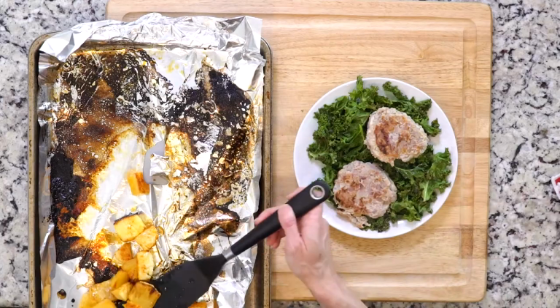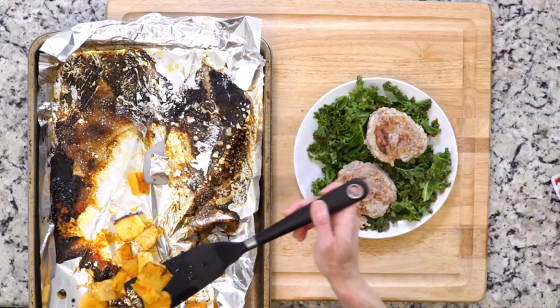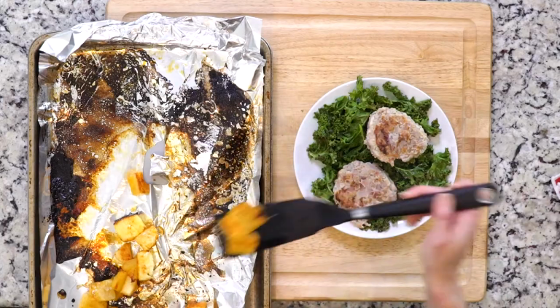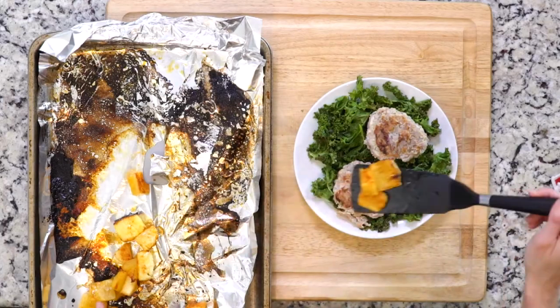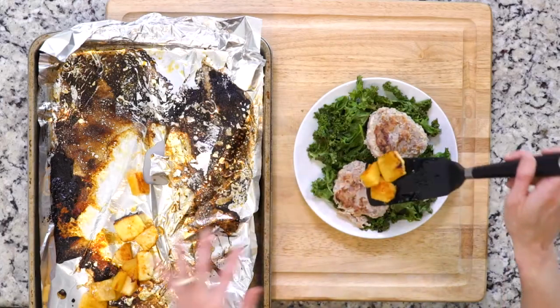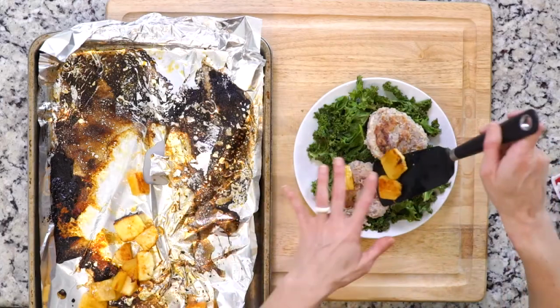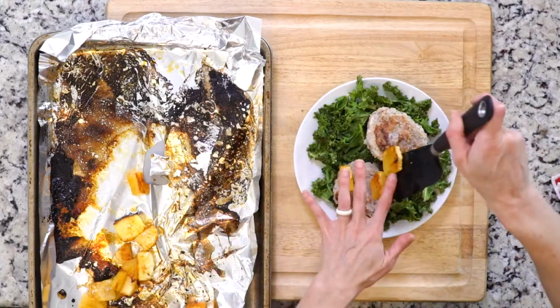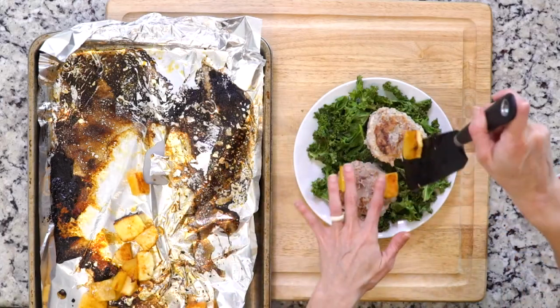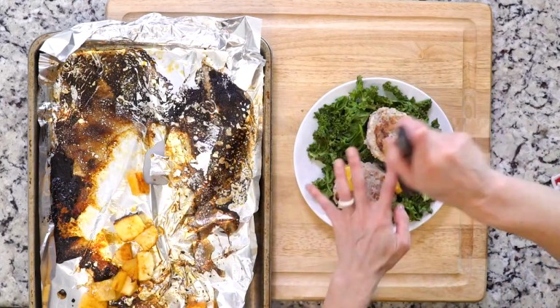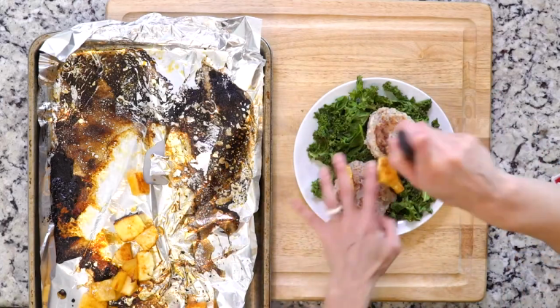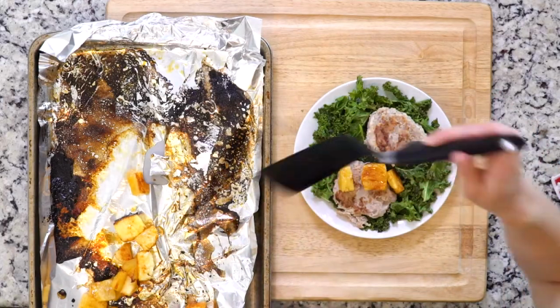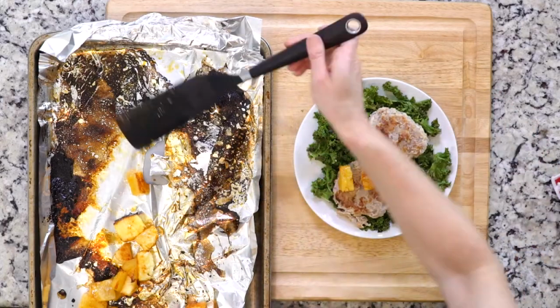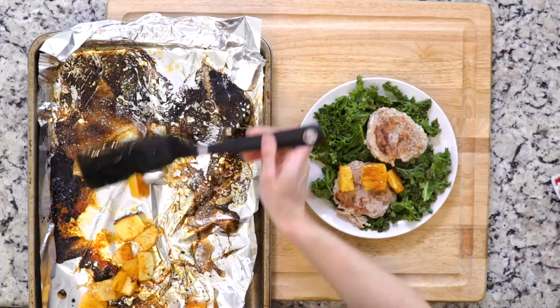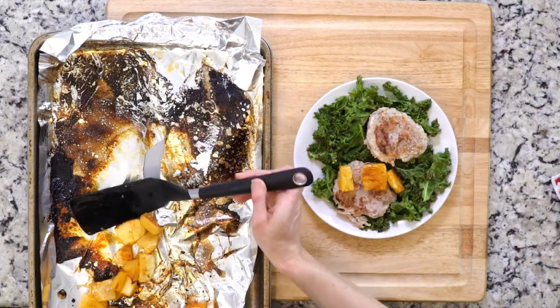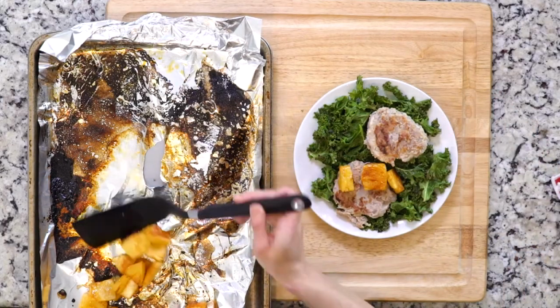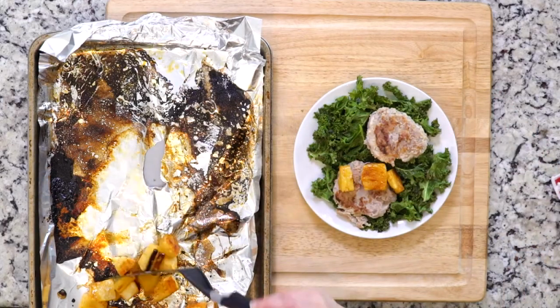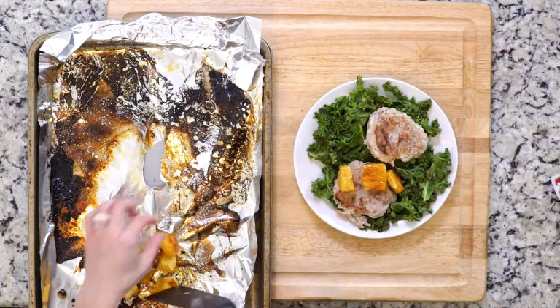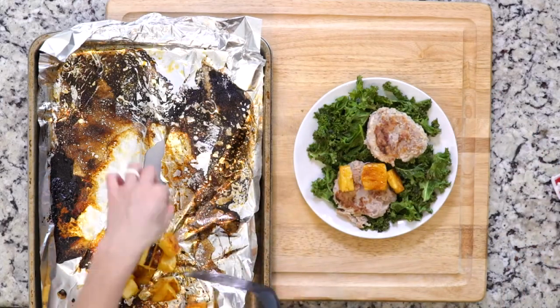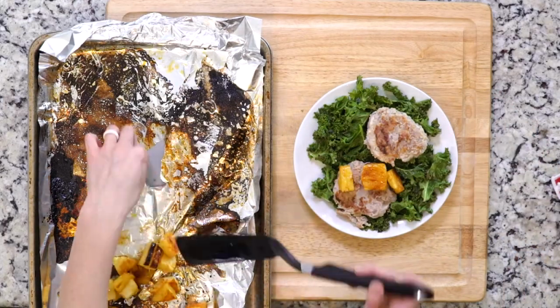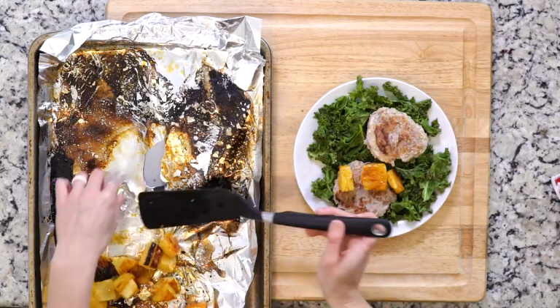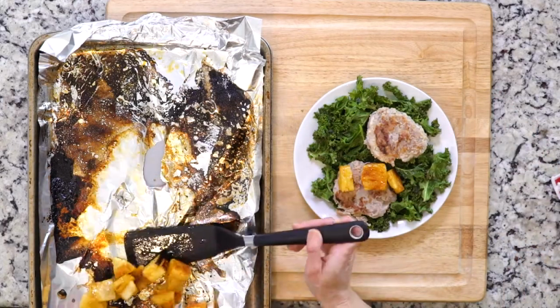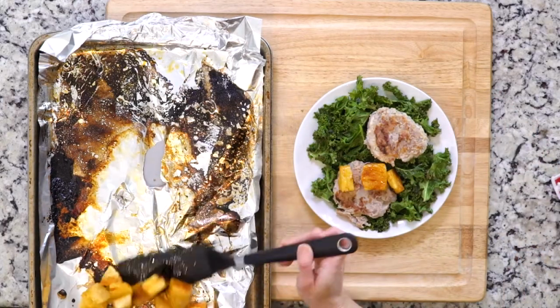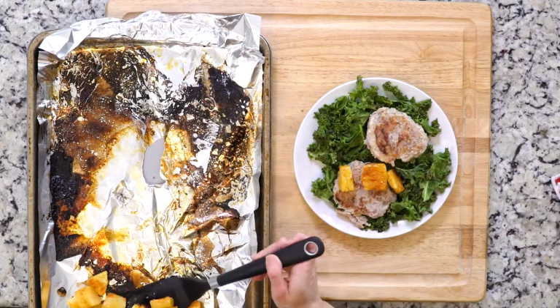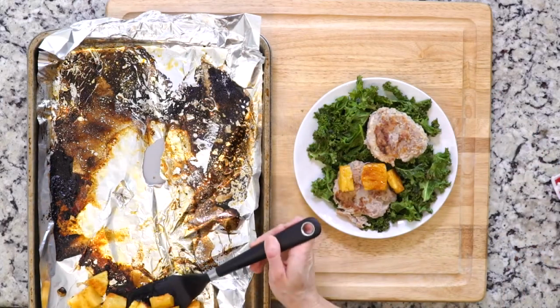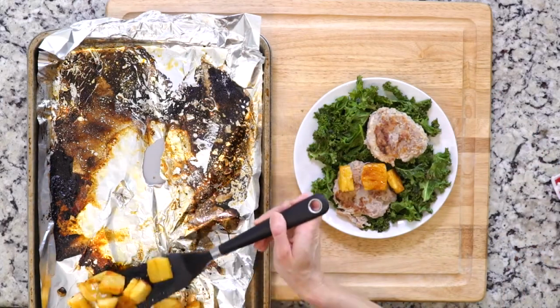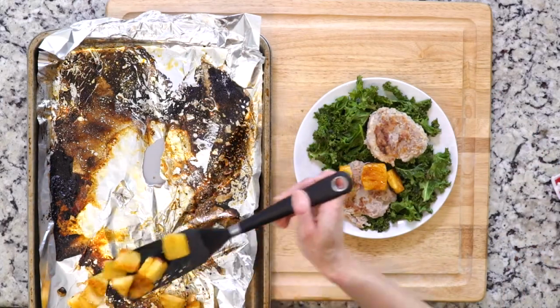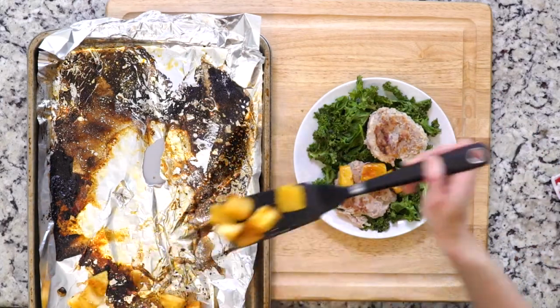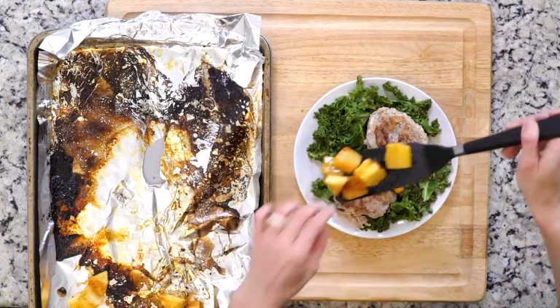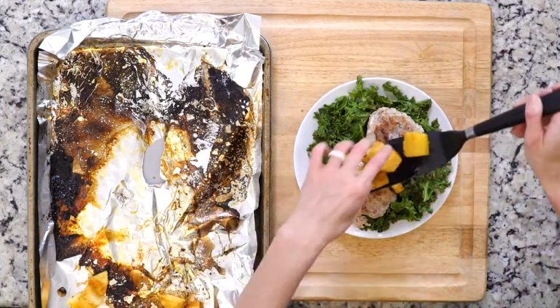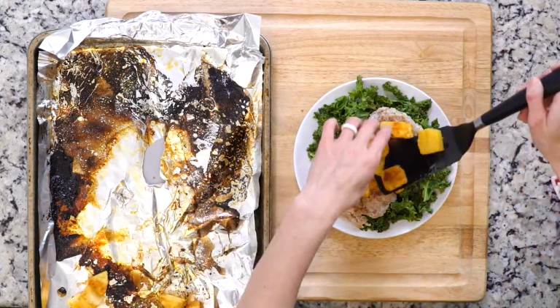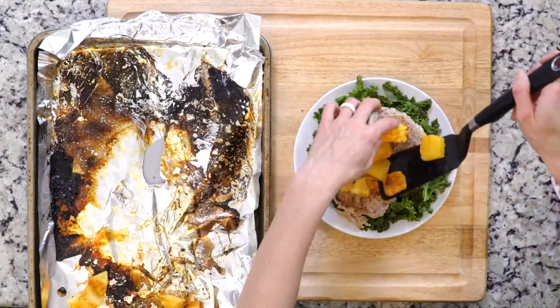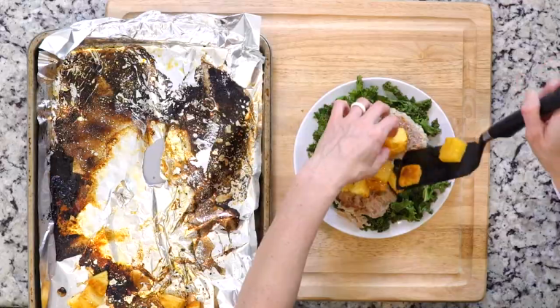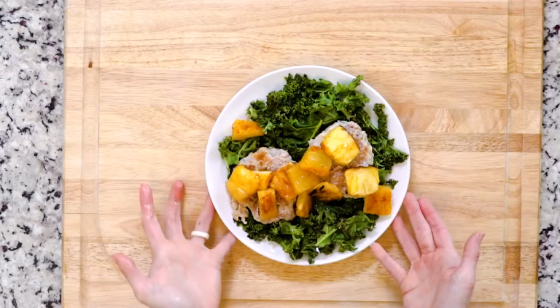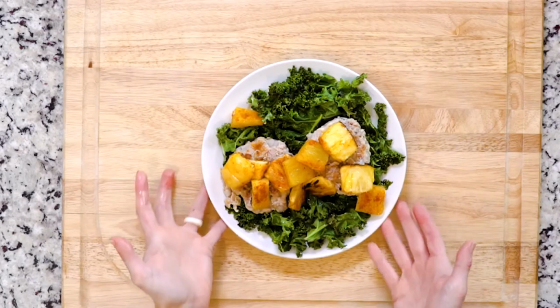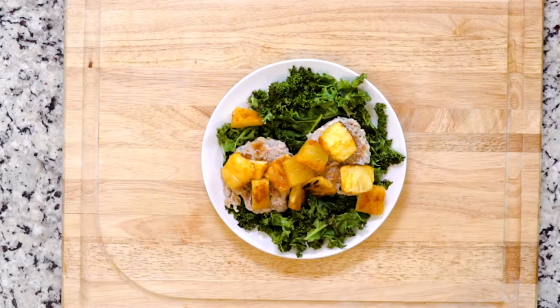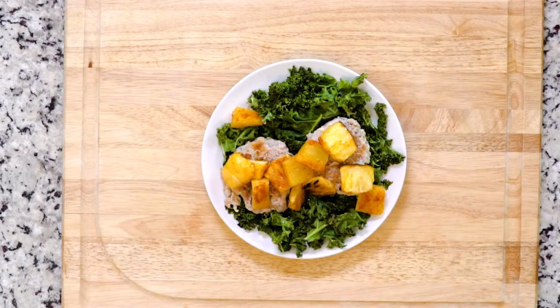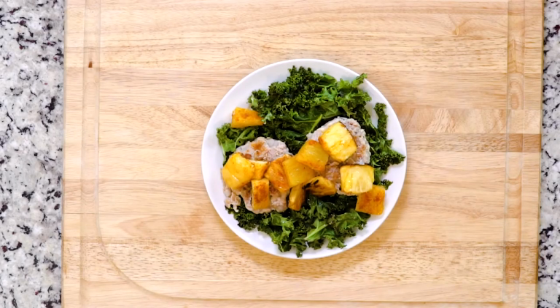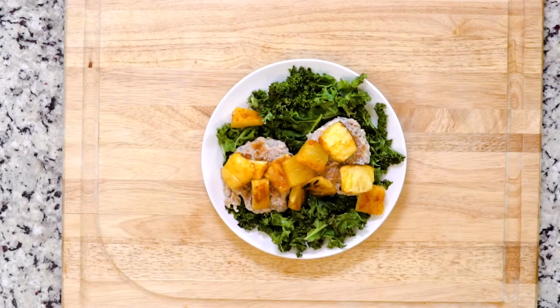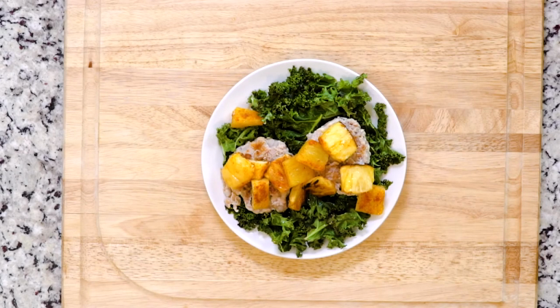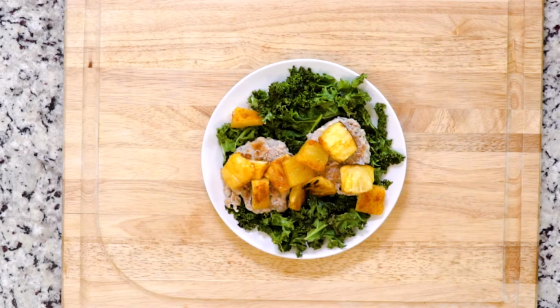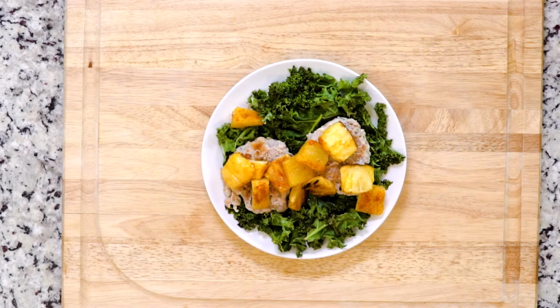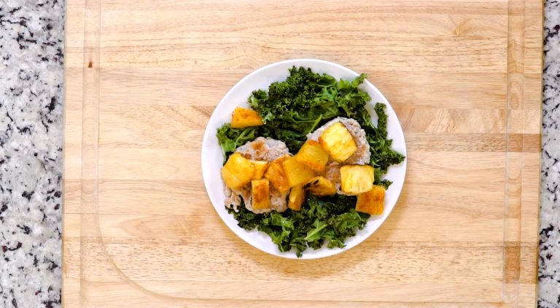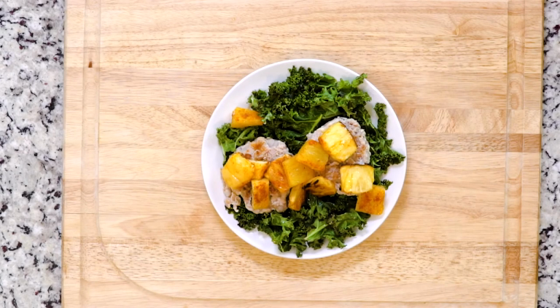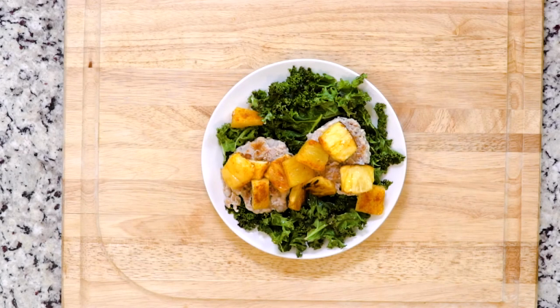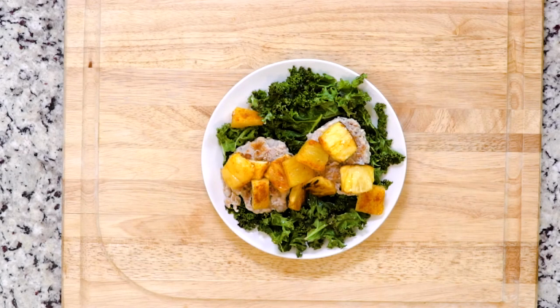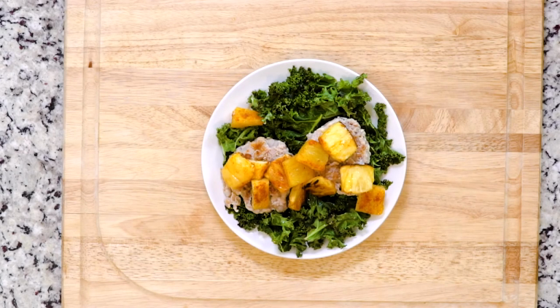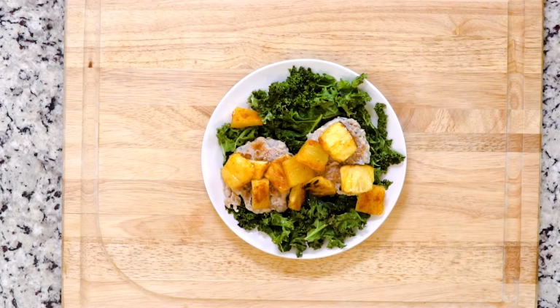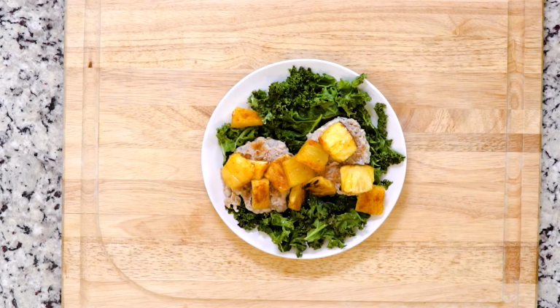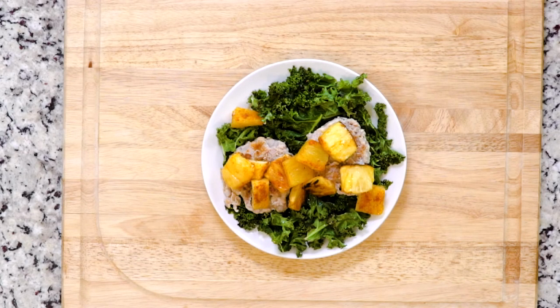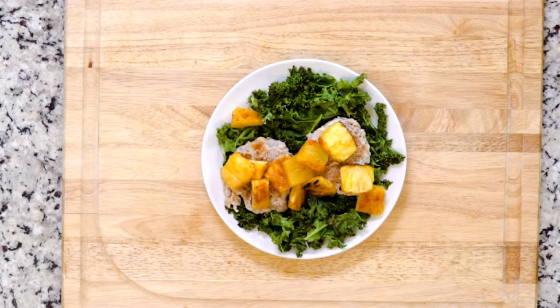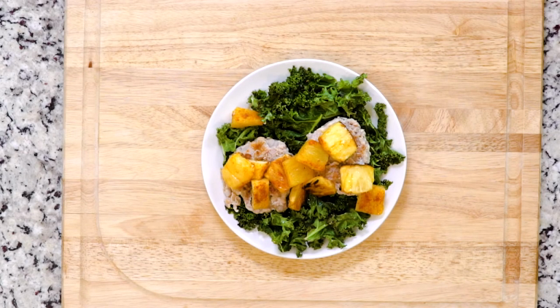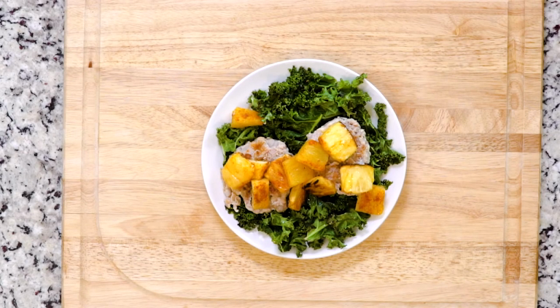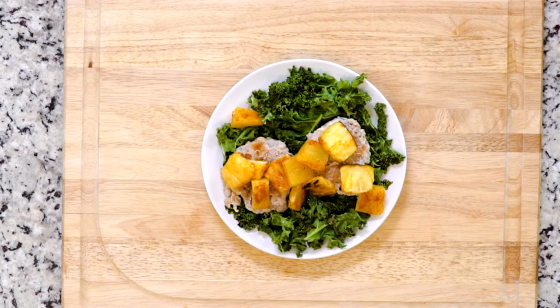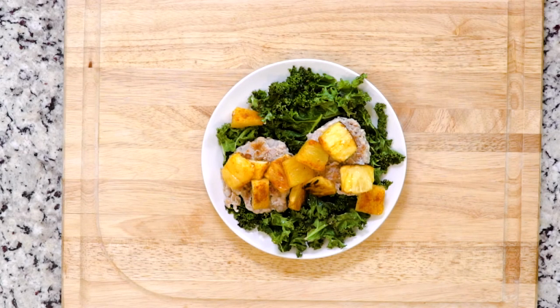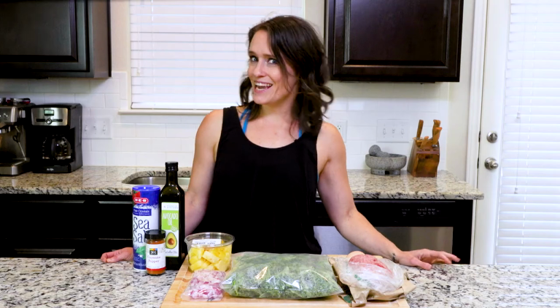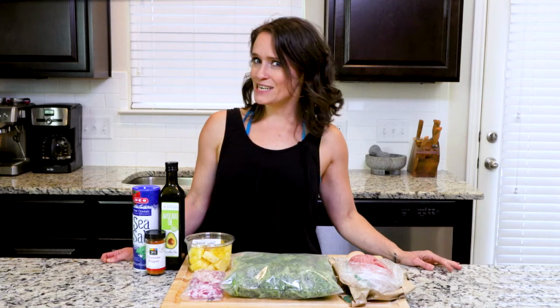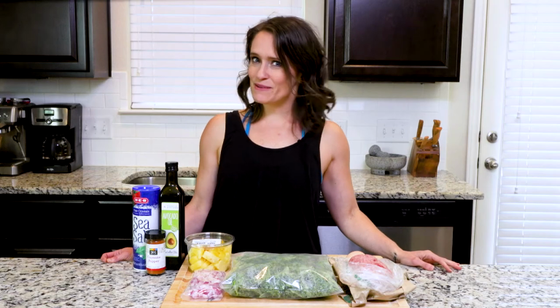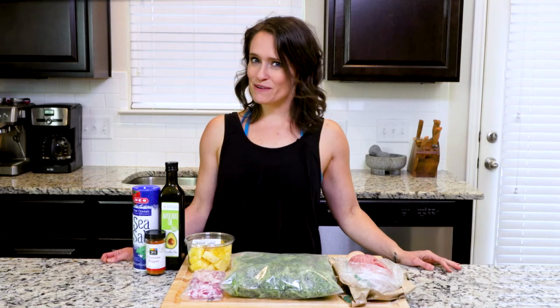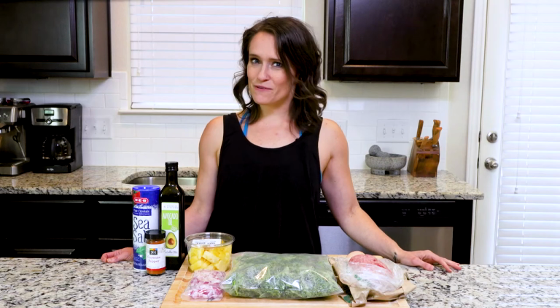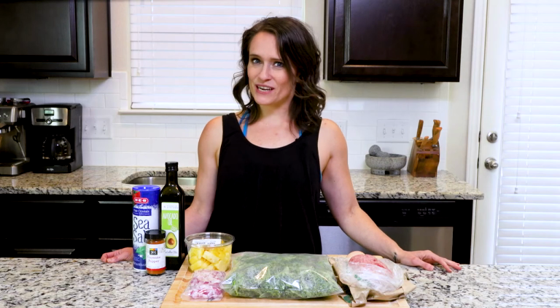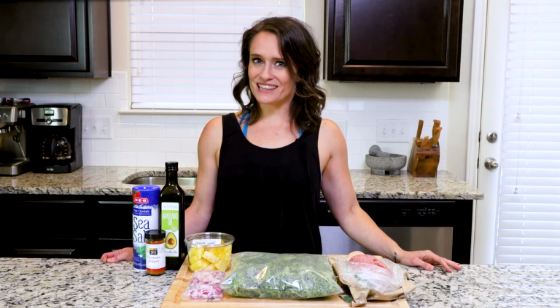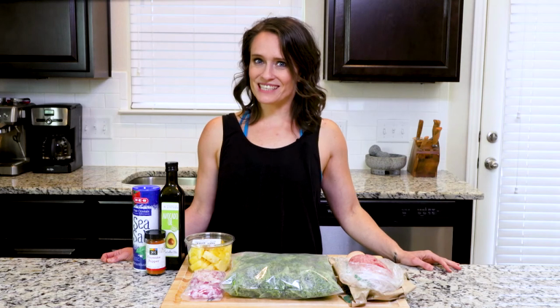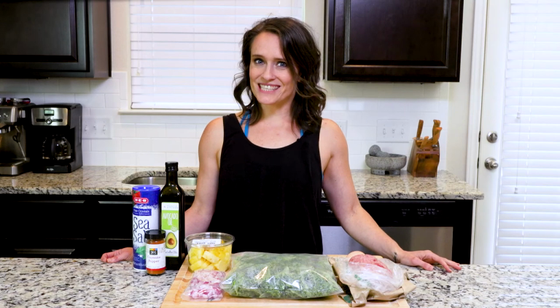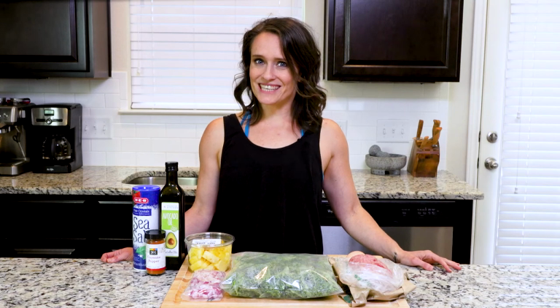Once everything is done cooking, place the kale on a plate, then a turkey patty, and top with pineapple. Hand me a fork and let's eat.